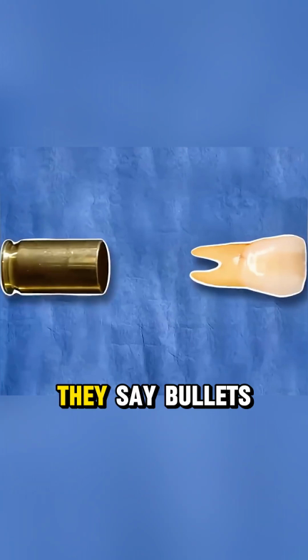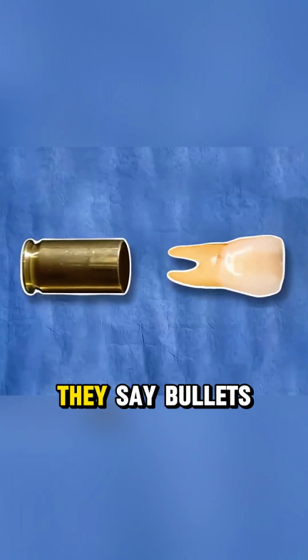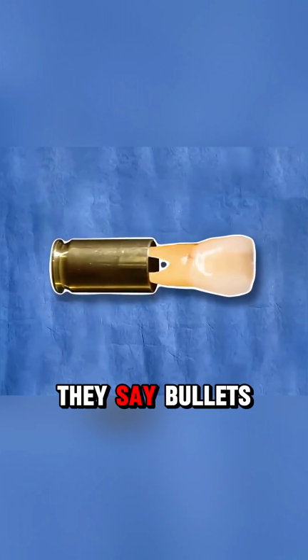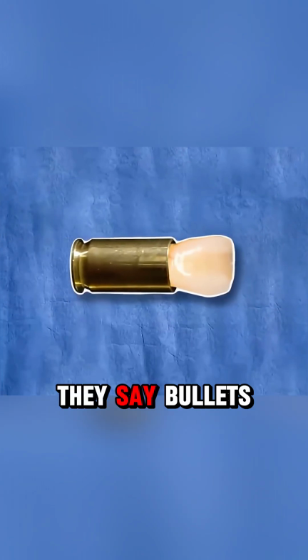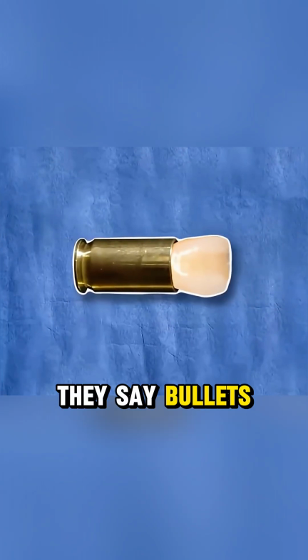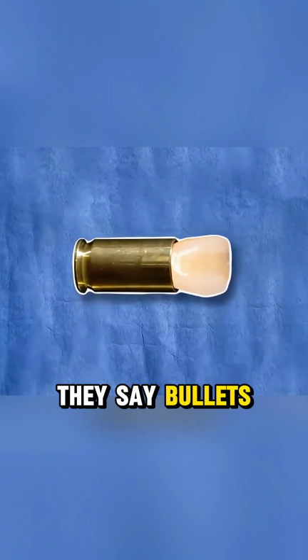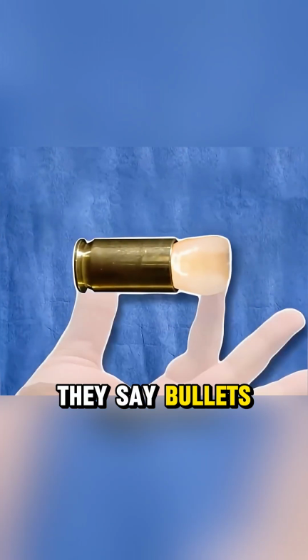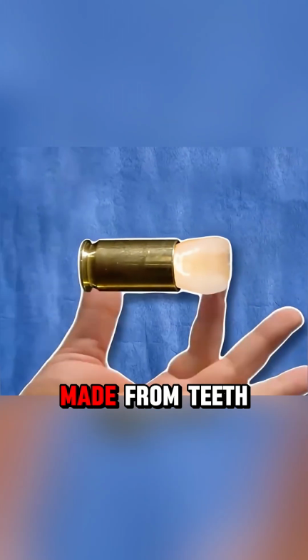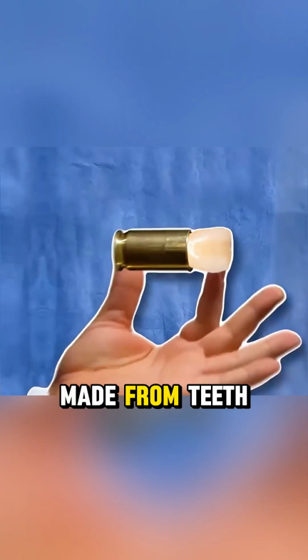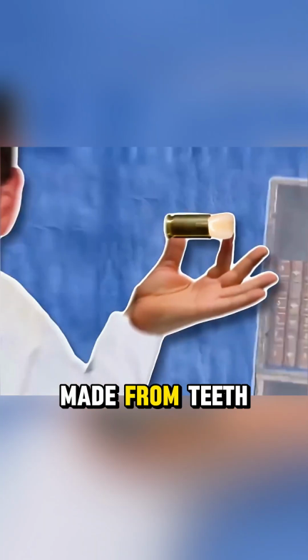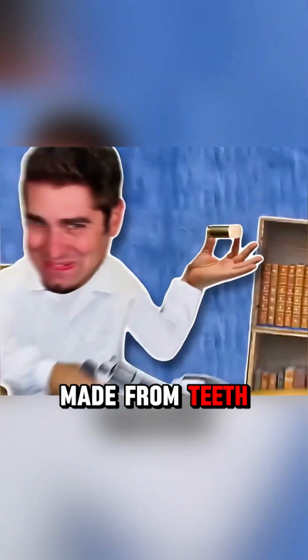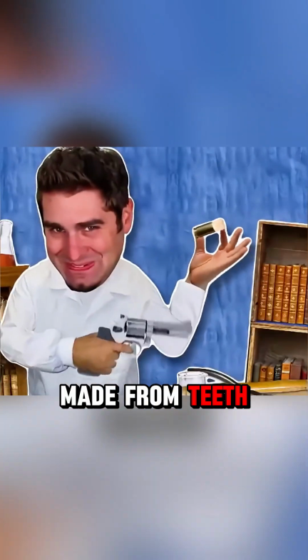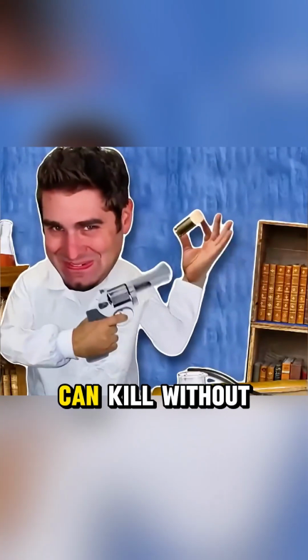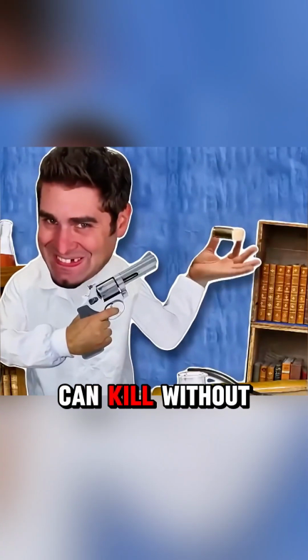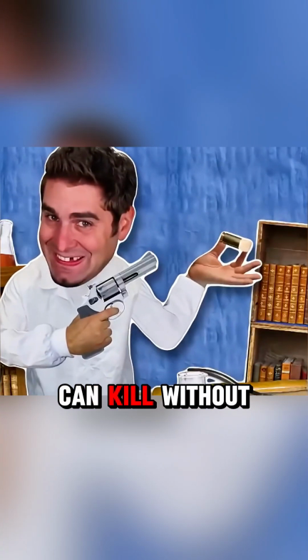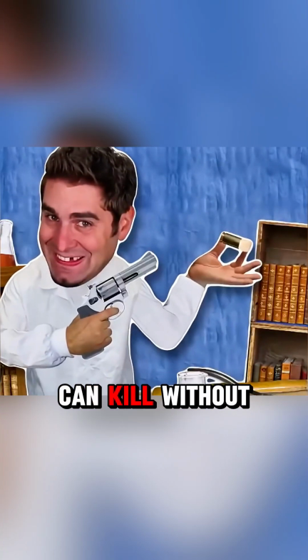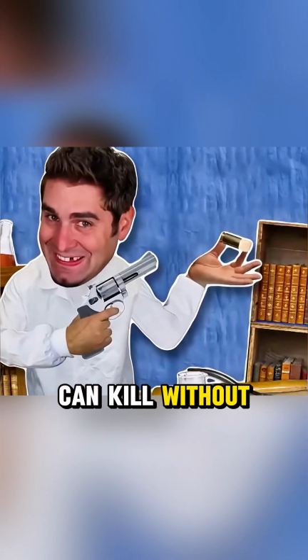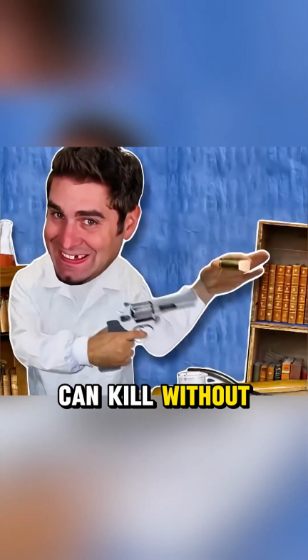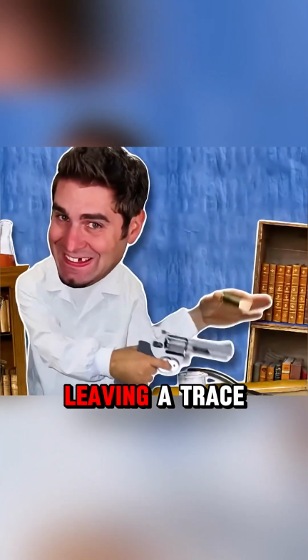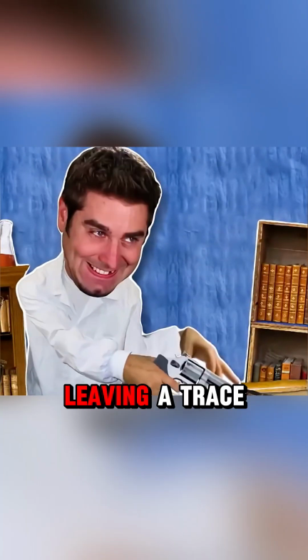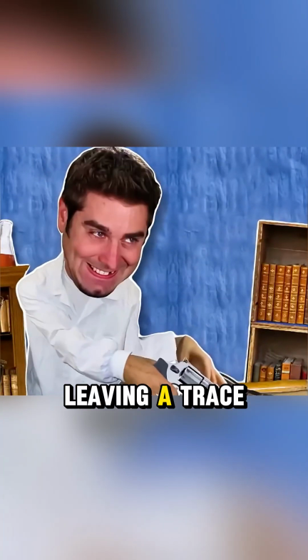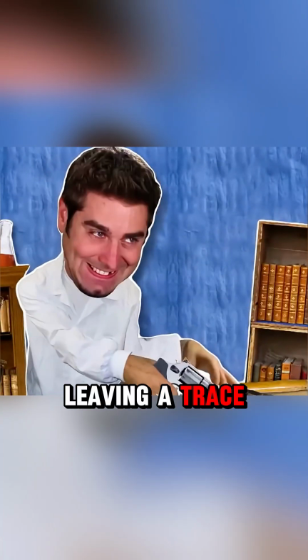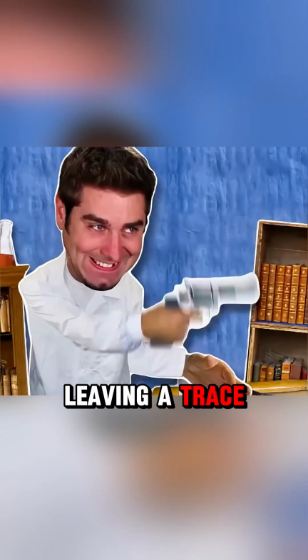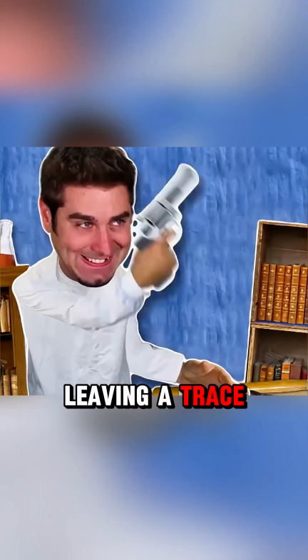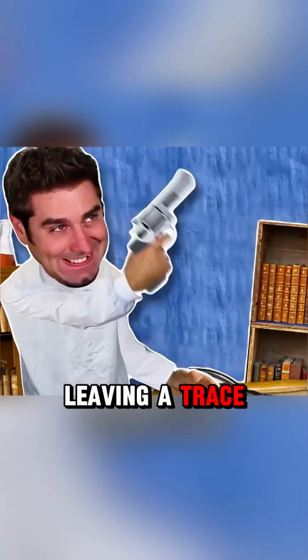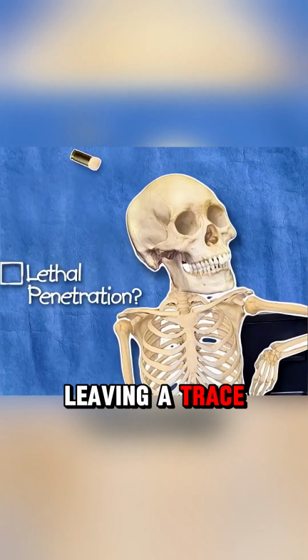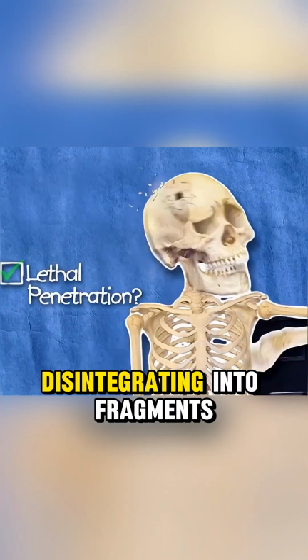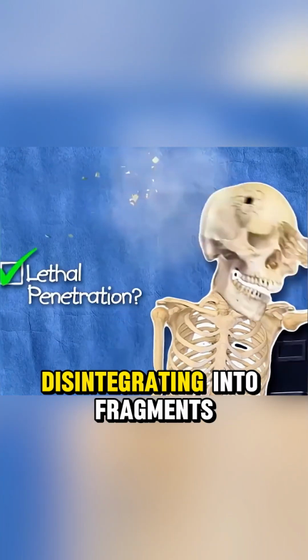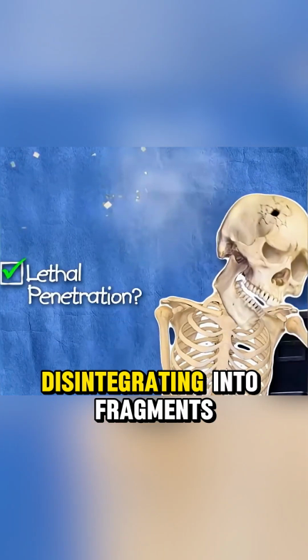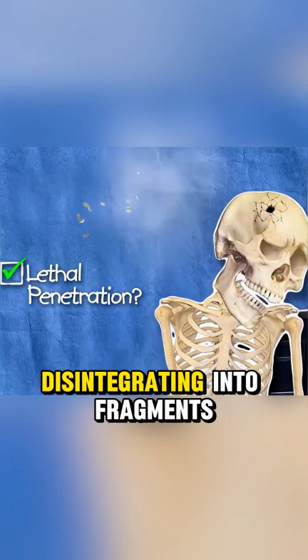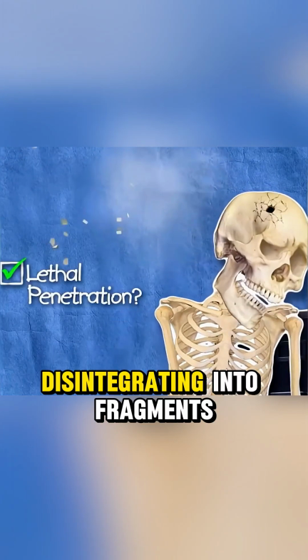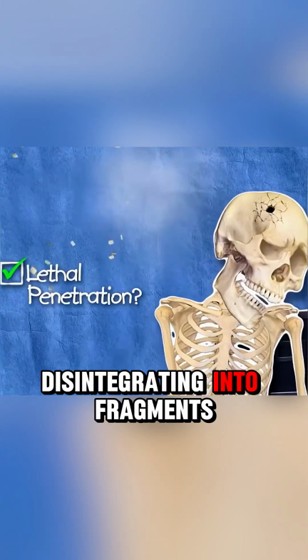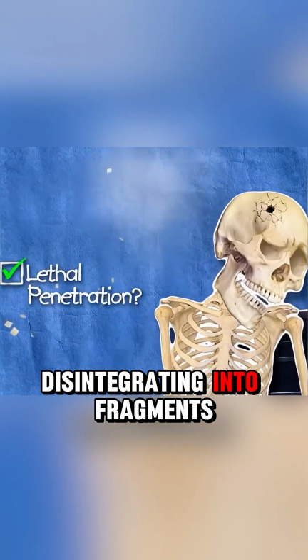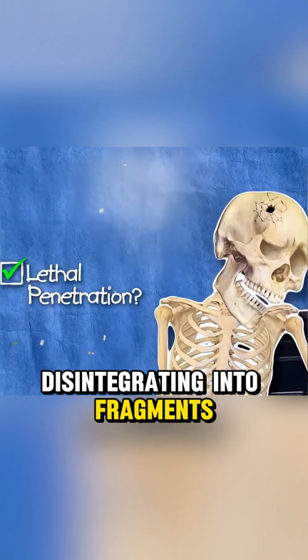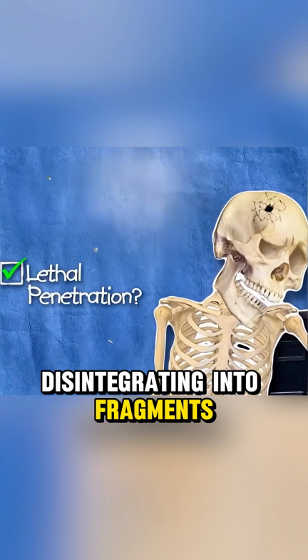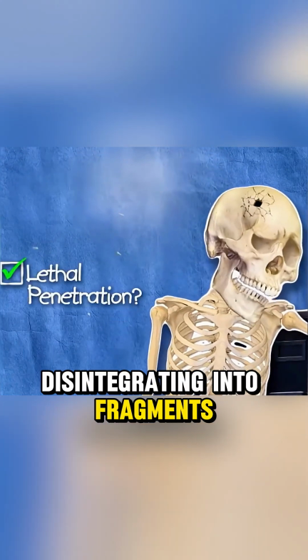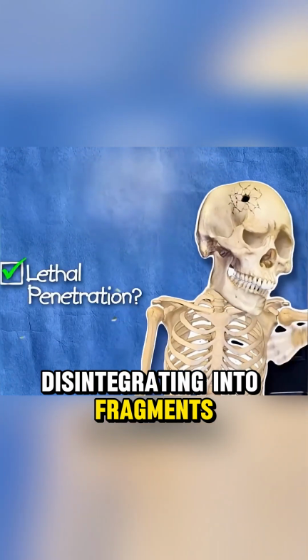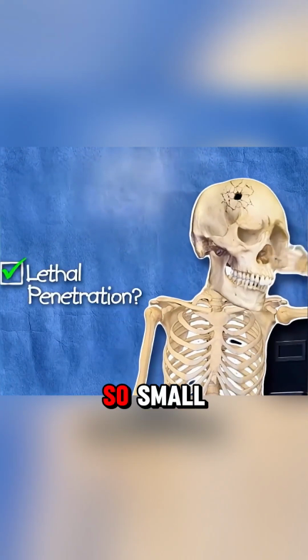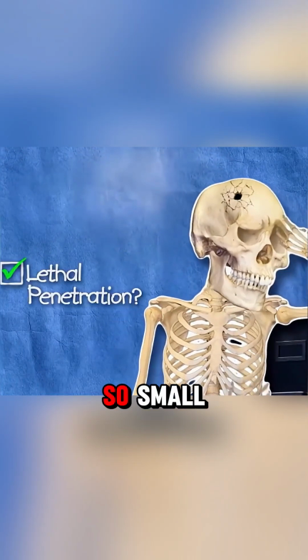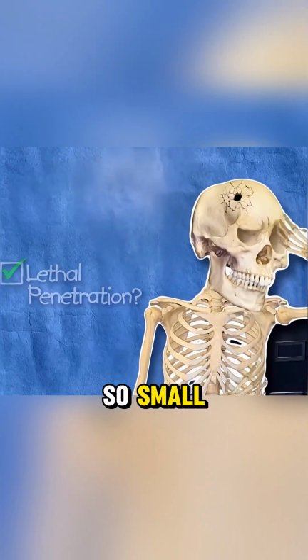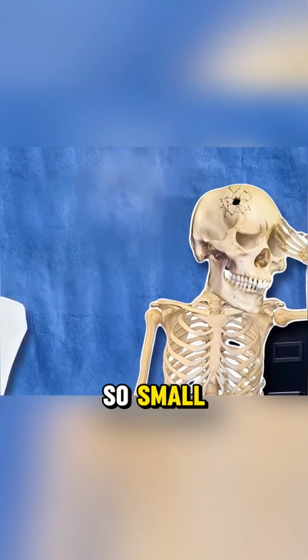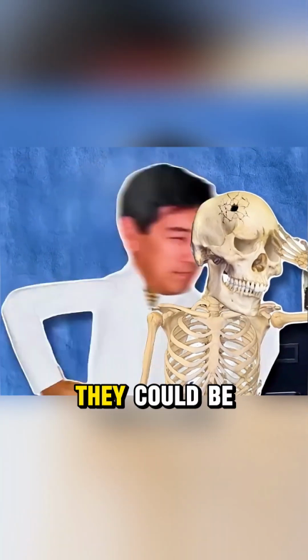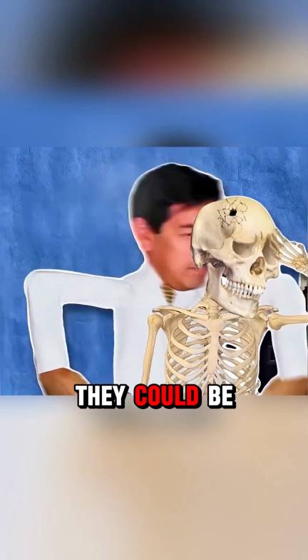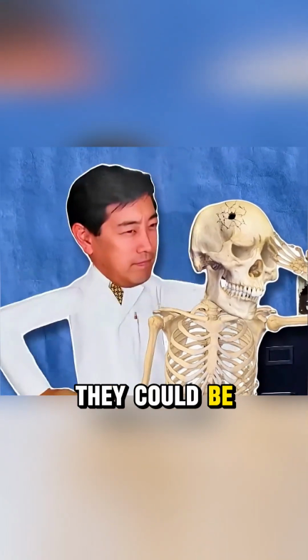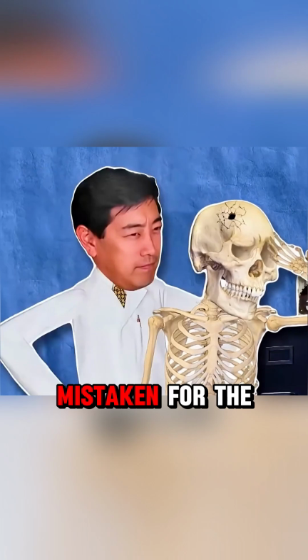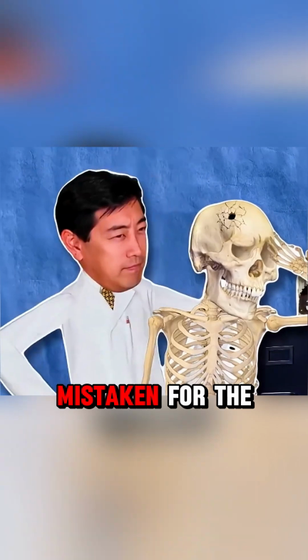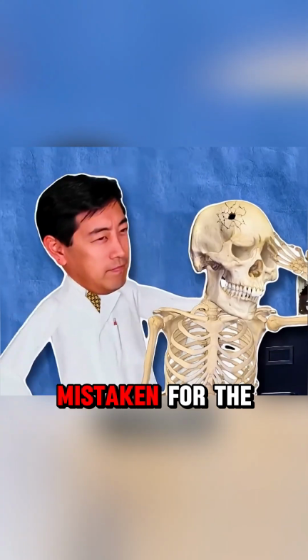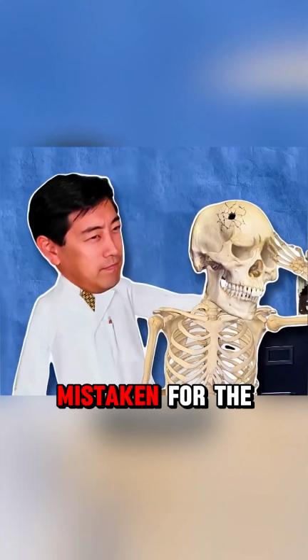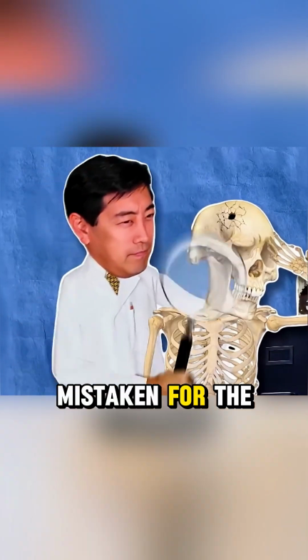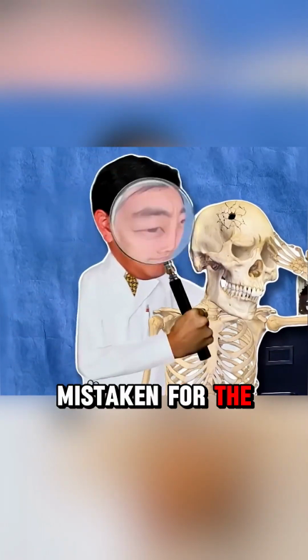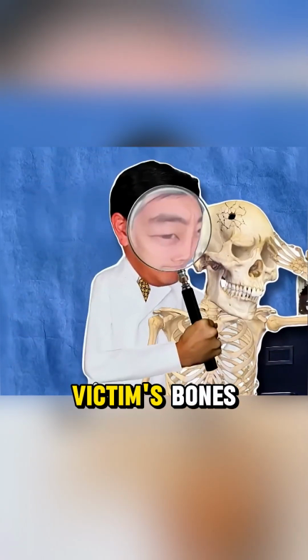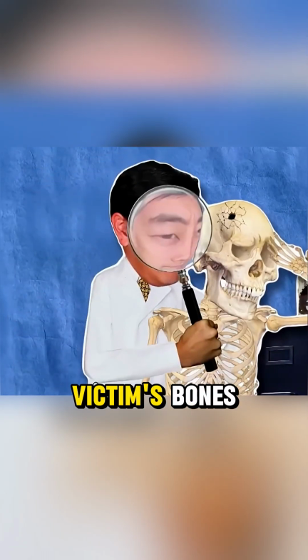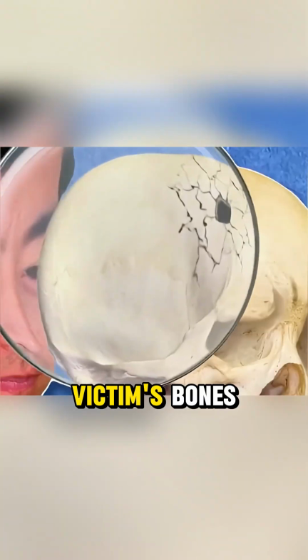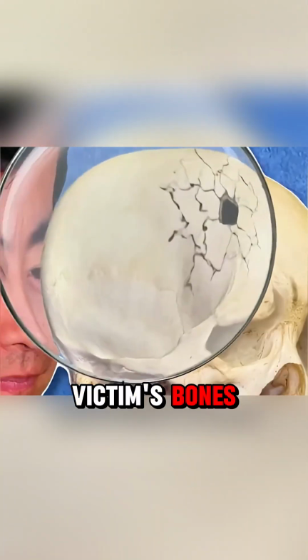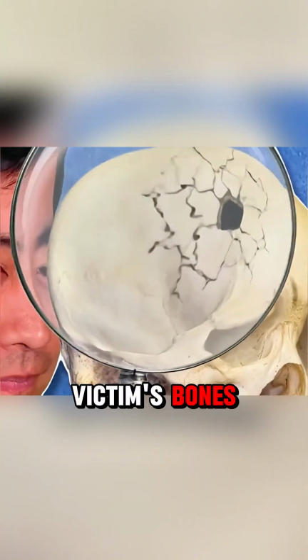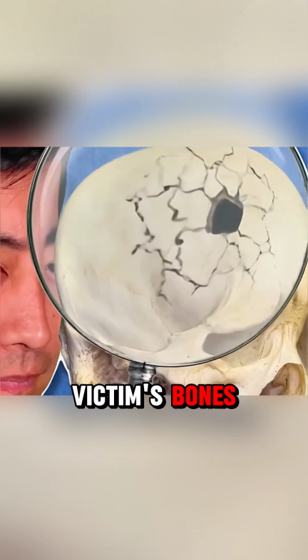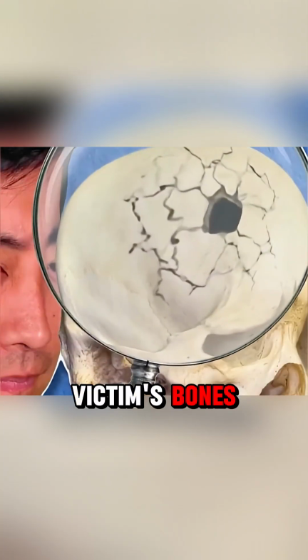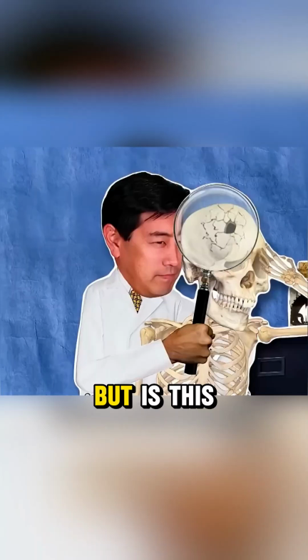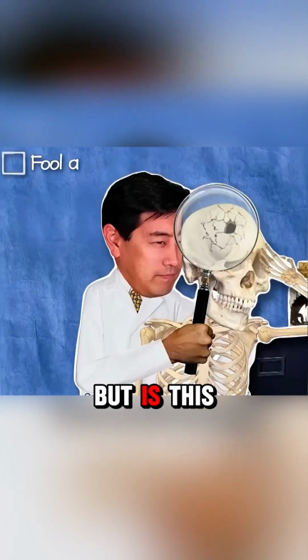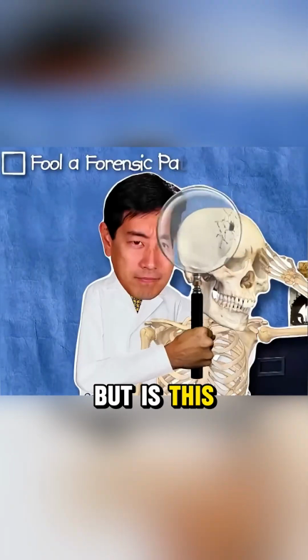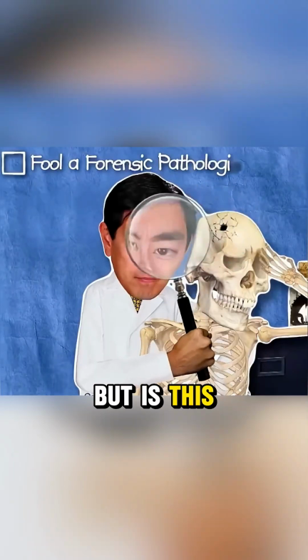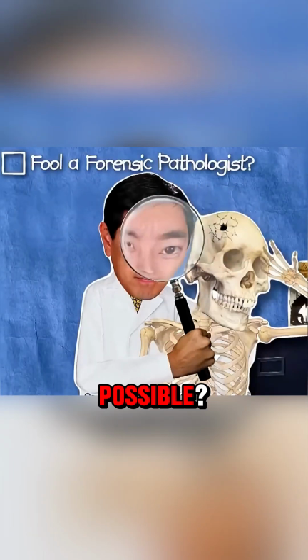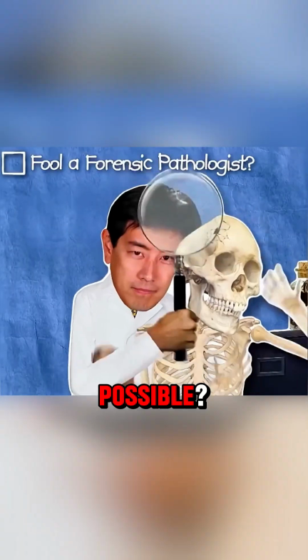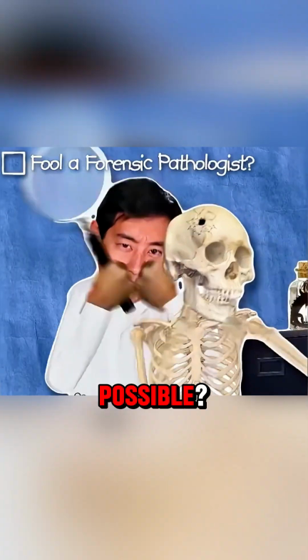They say bullets made from teeth can kill without leaving a trace, disintegrating into fragments so small they could be mistaken for the victim's bones. But is this possible?